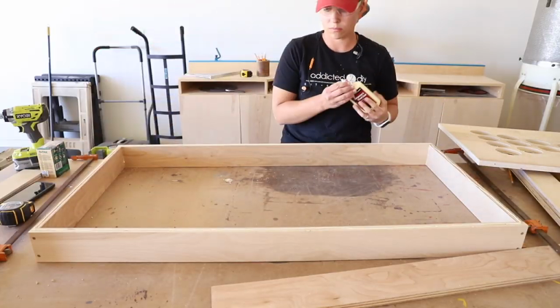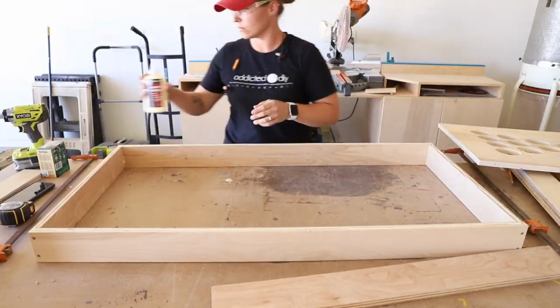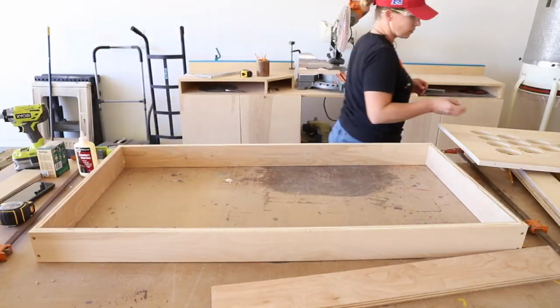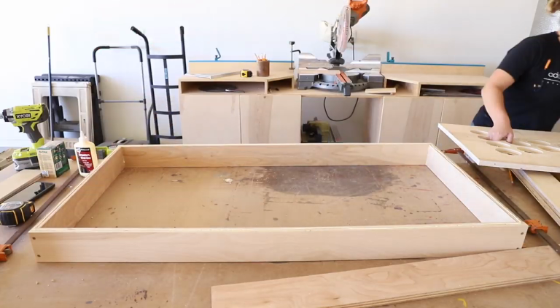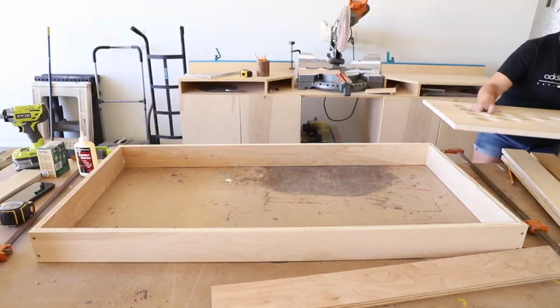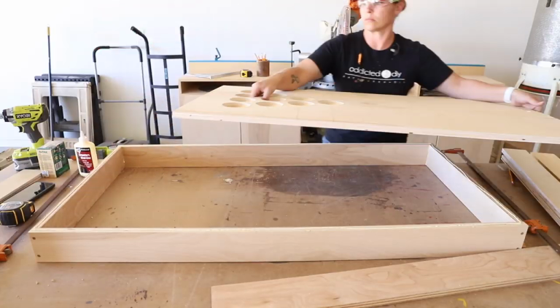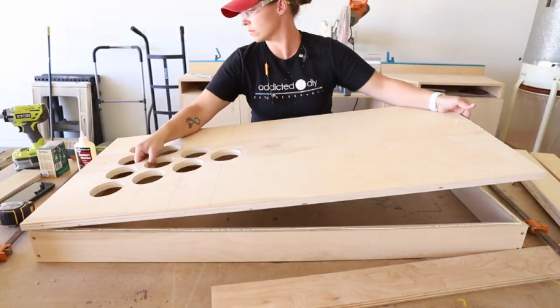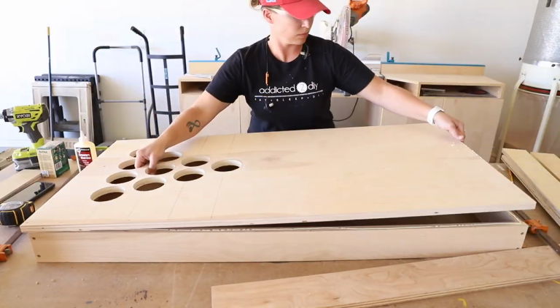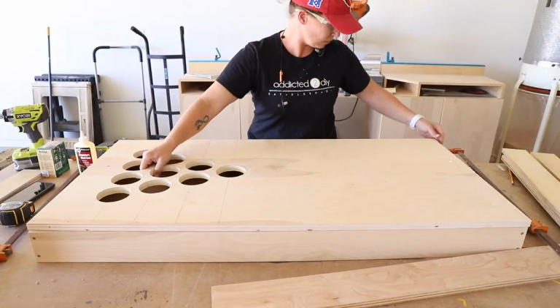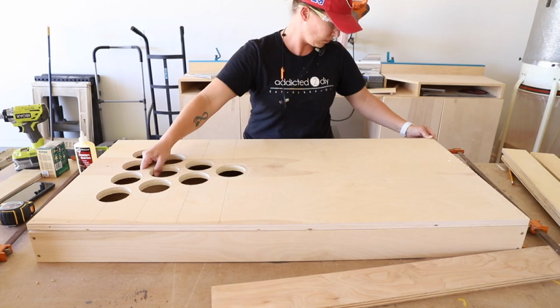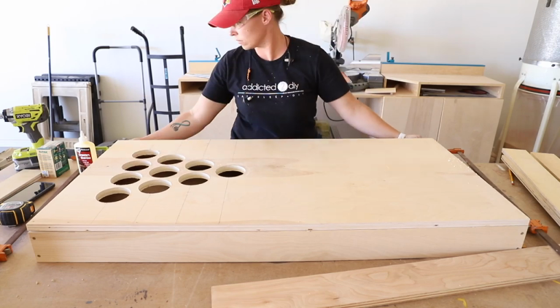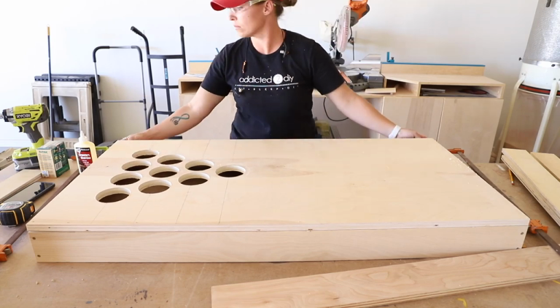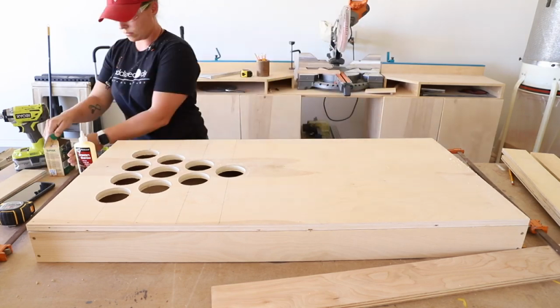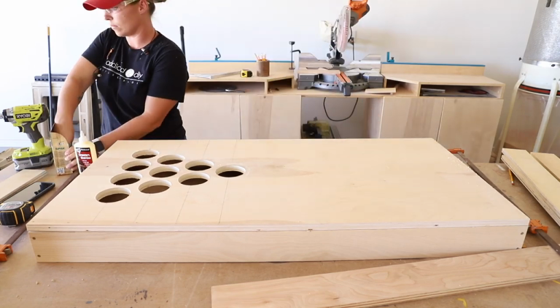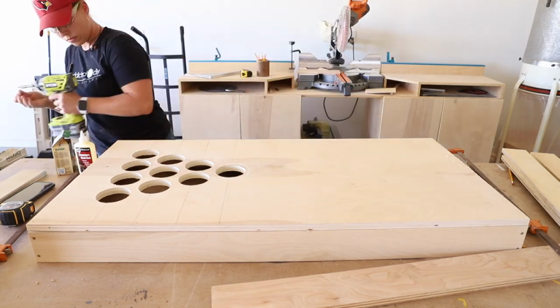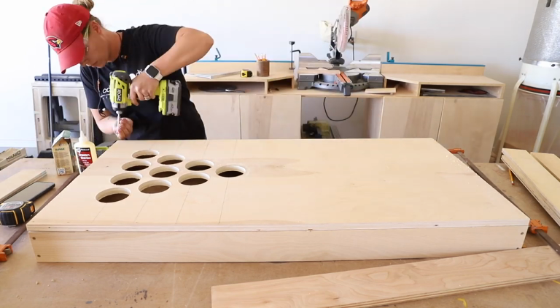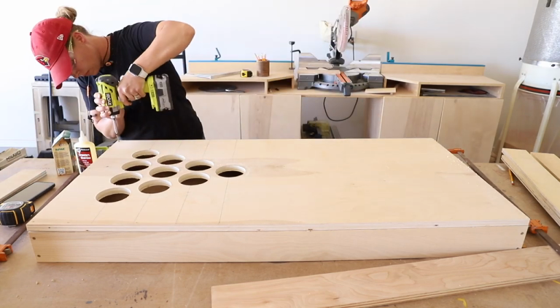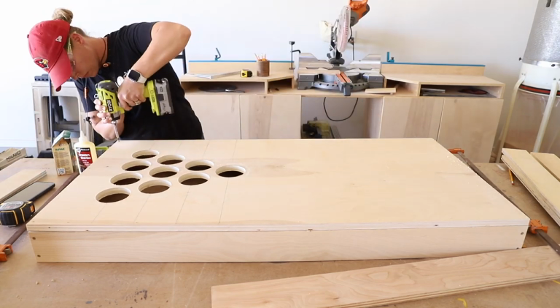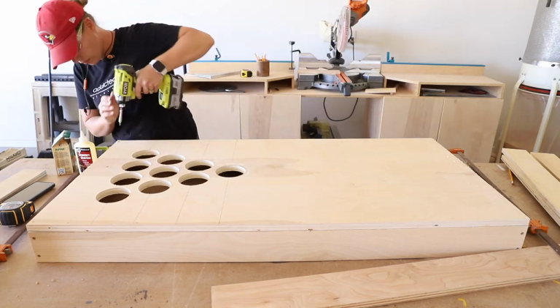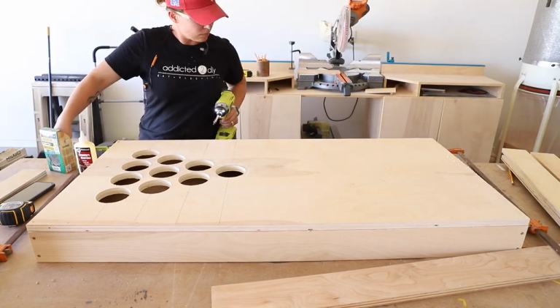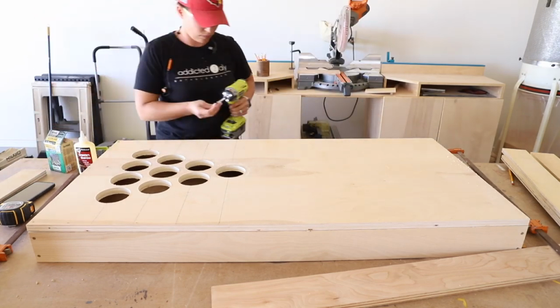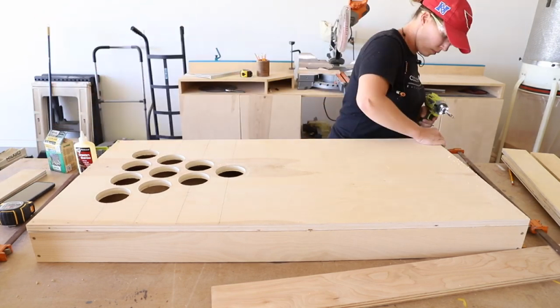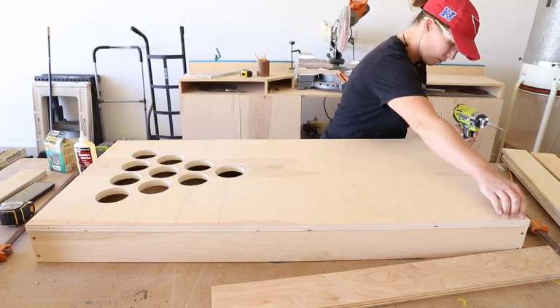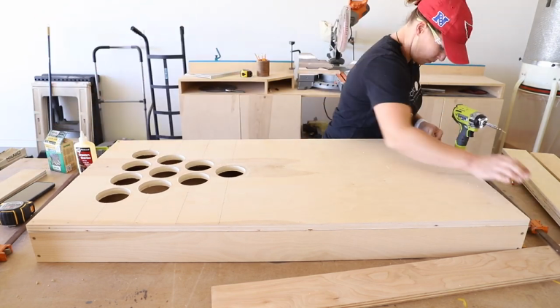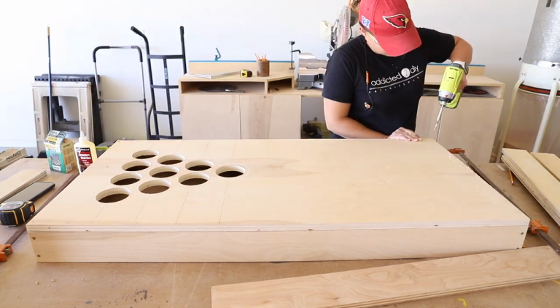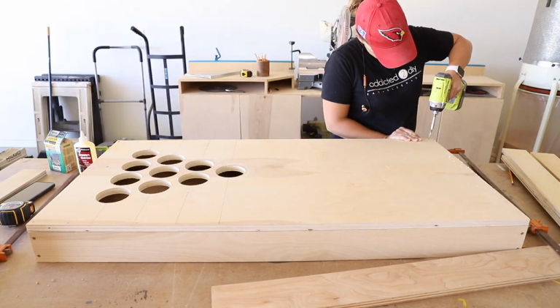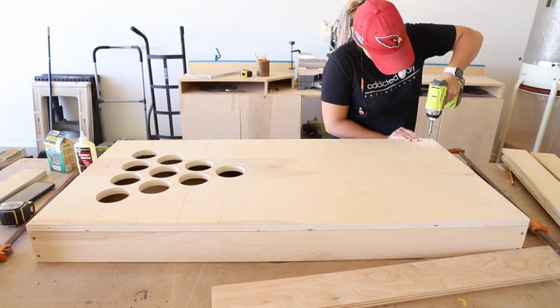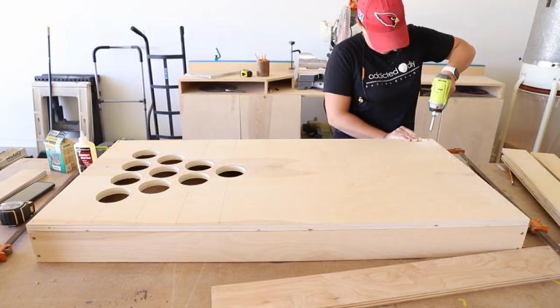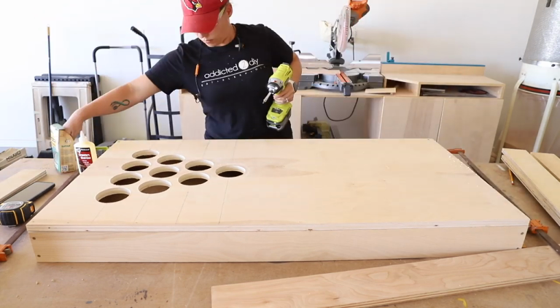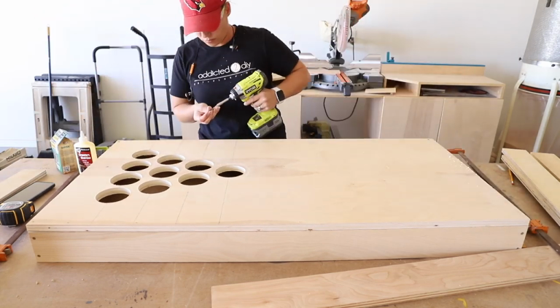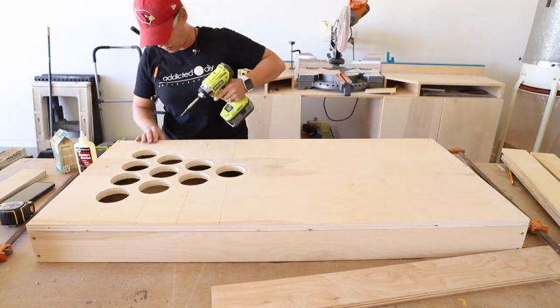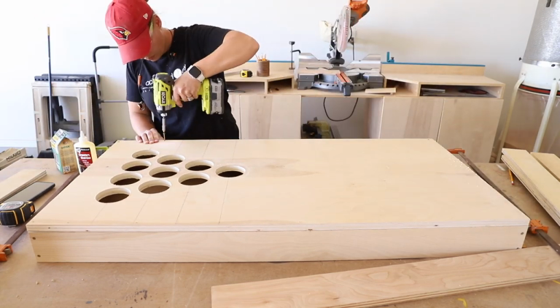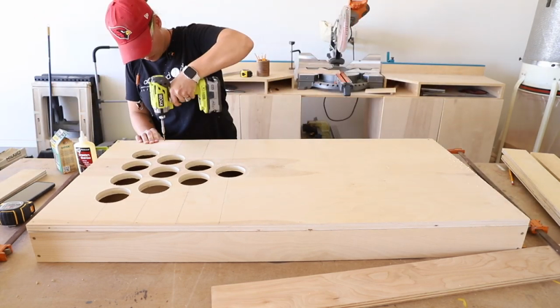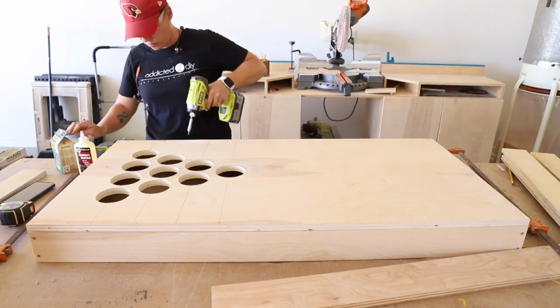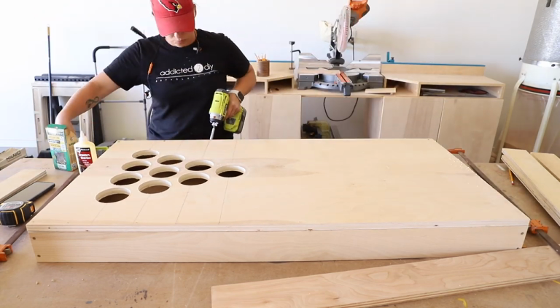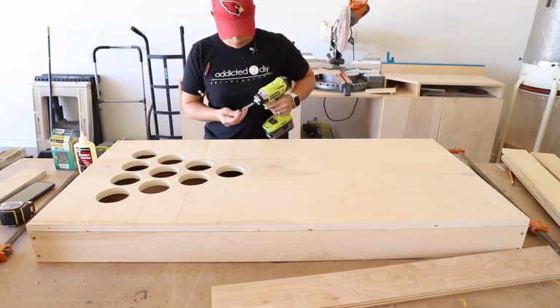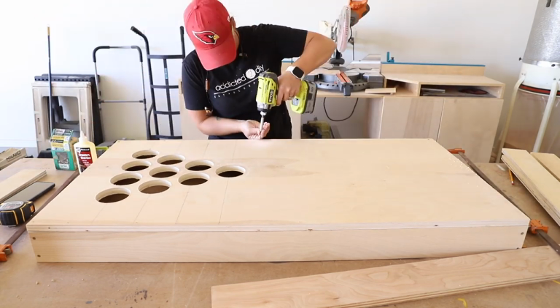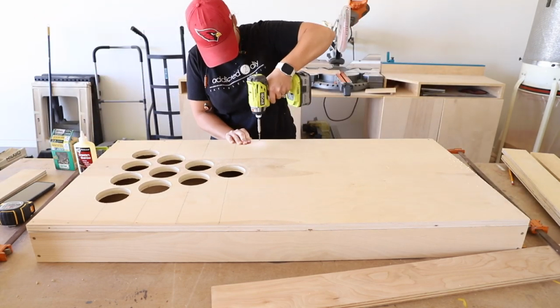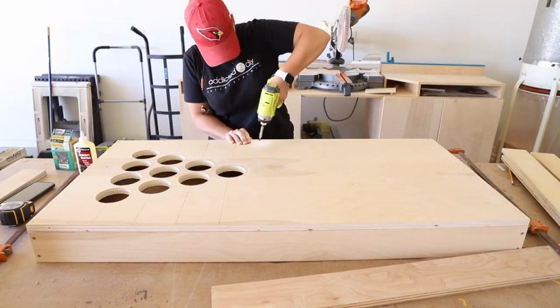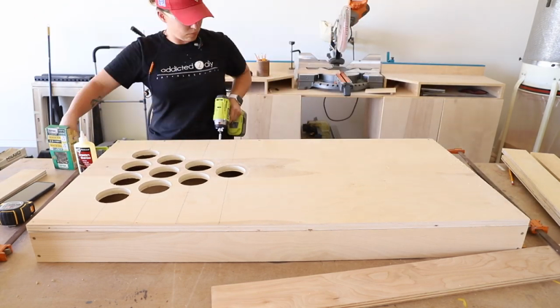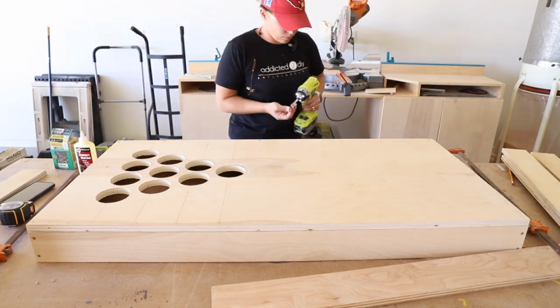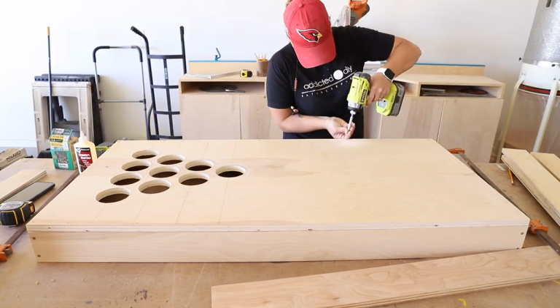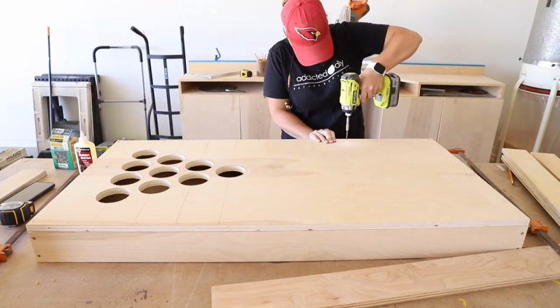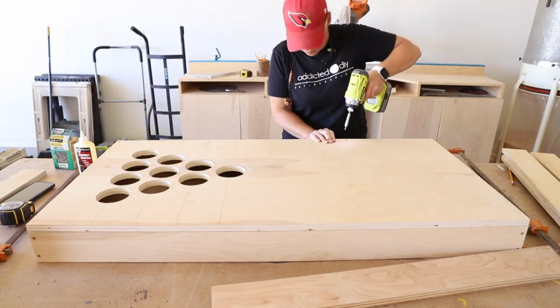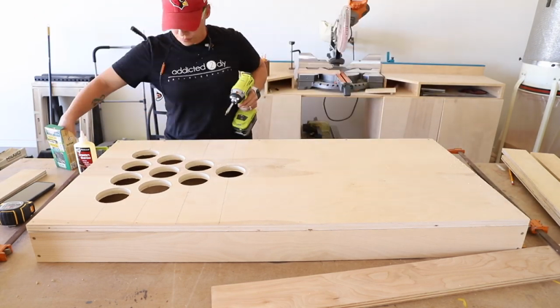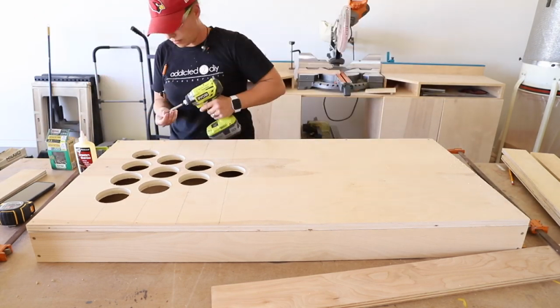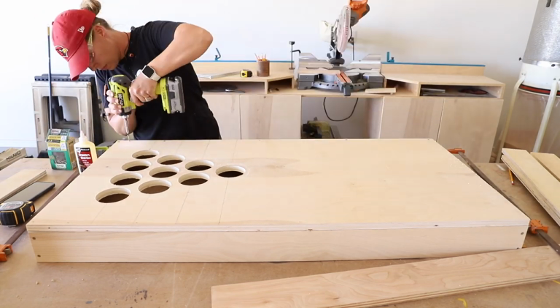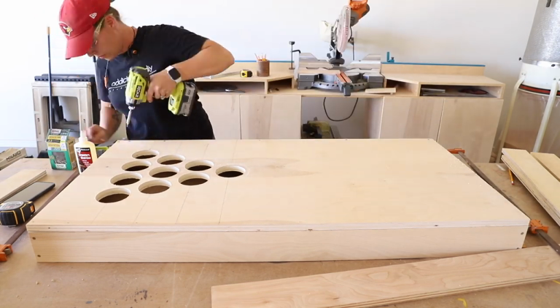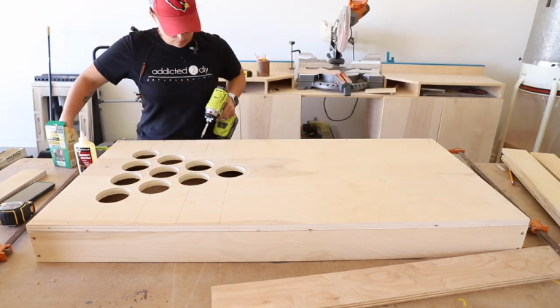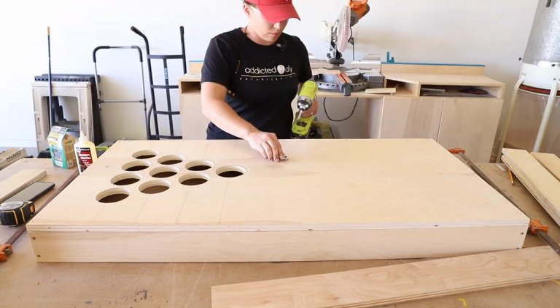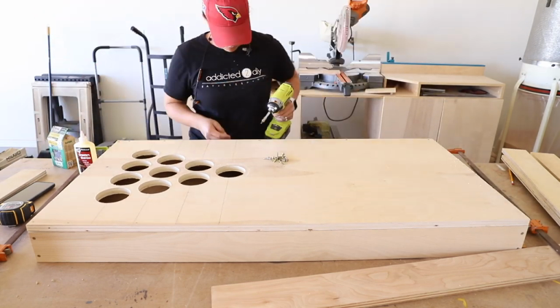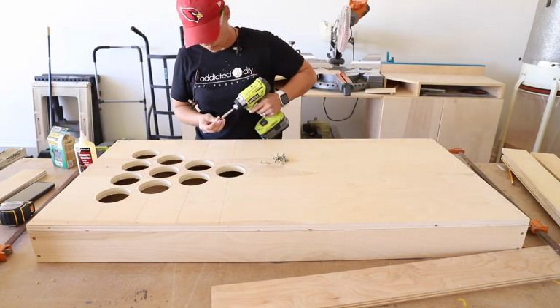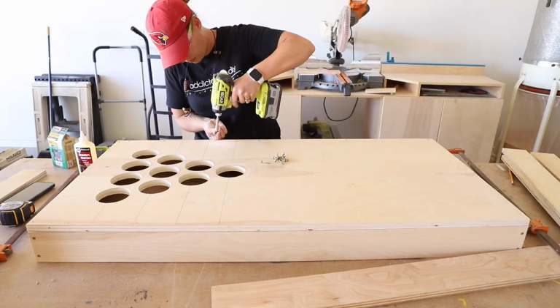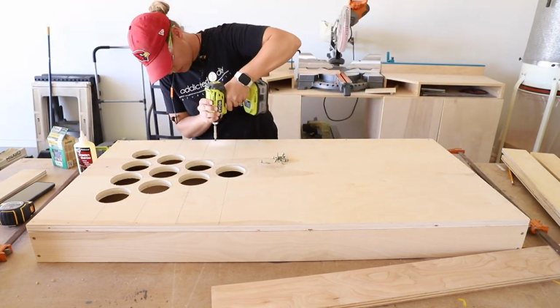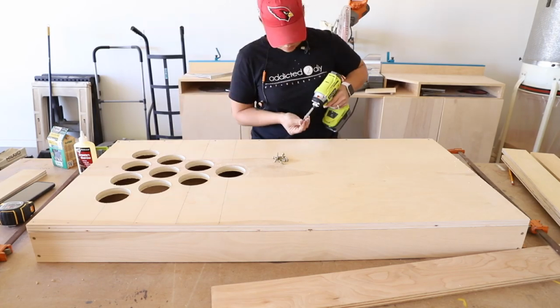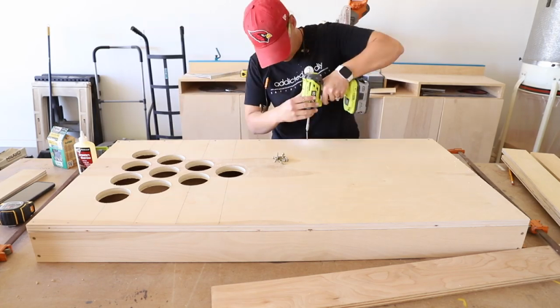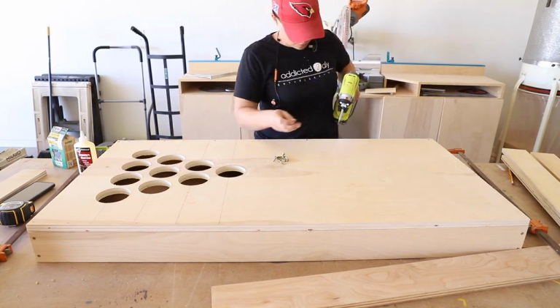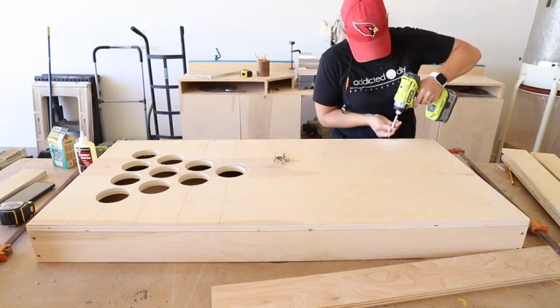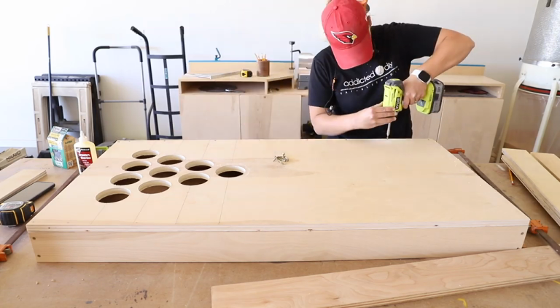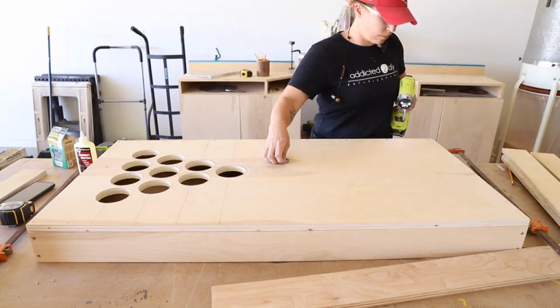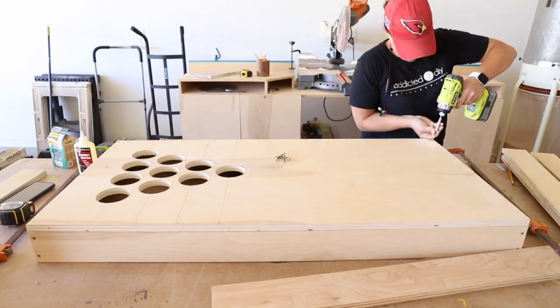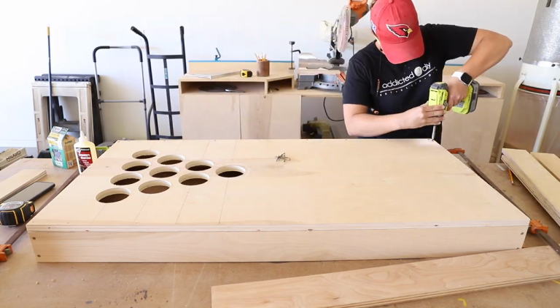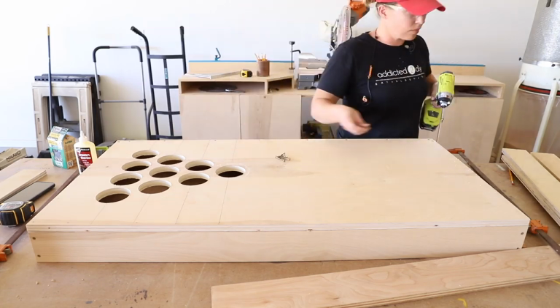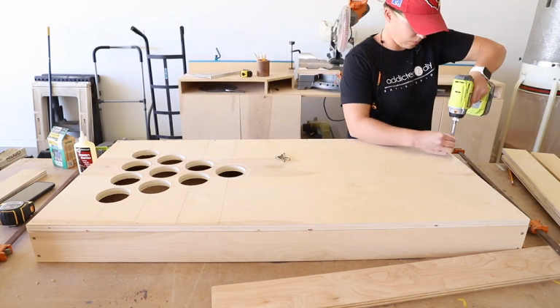Once the holes were drilled, I added a bead of glue to the top of the frame and fit the top over it. I attached it with 1¼-inch wood screws.